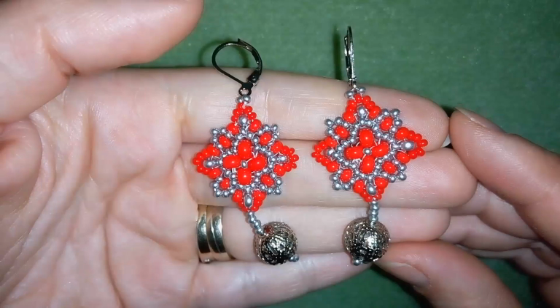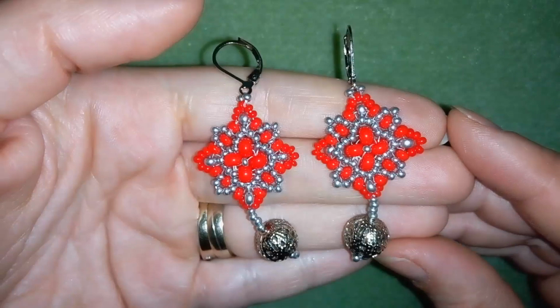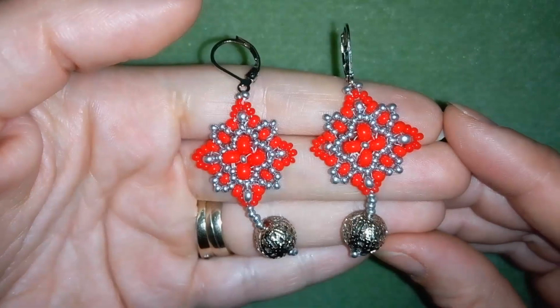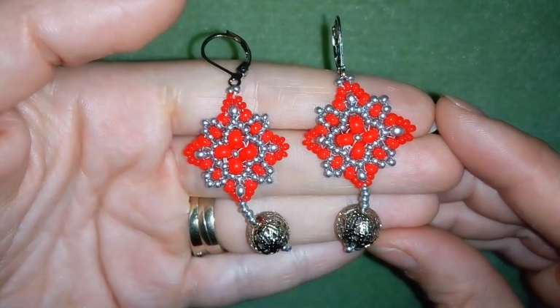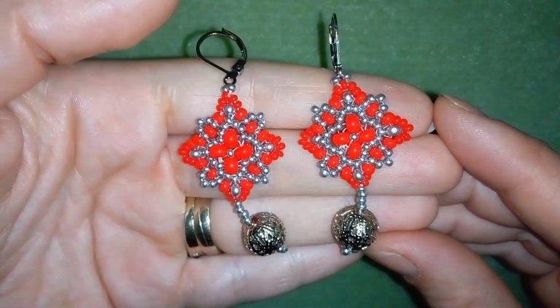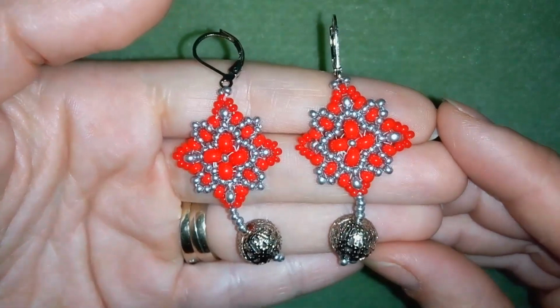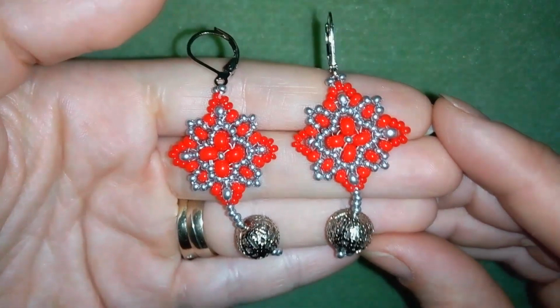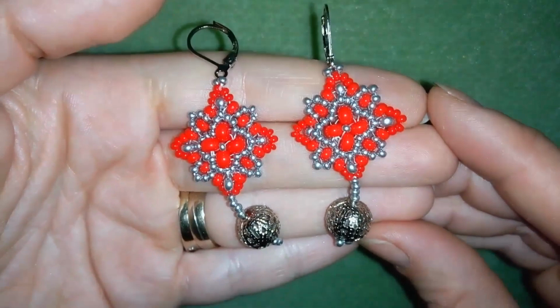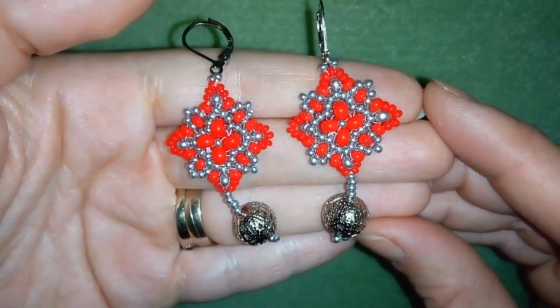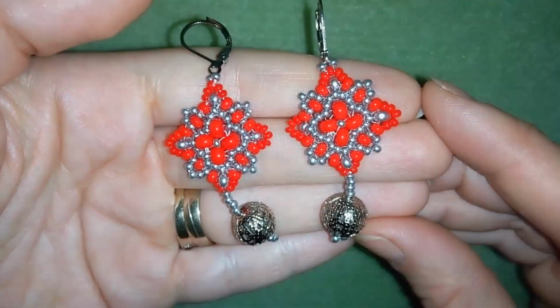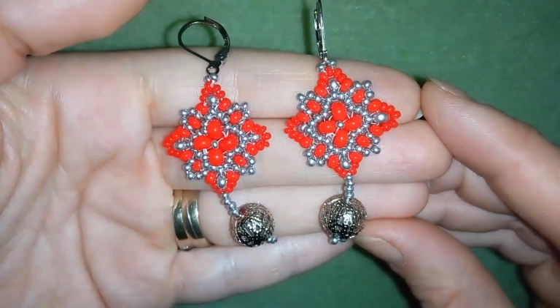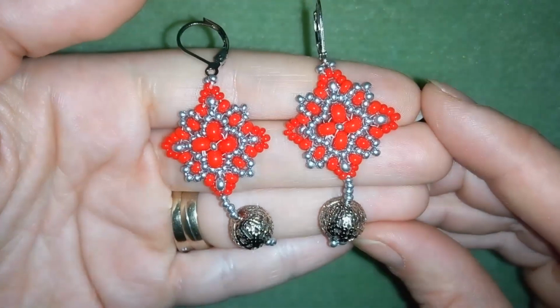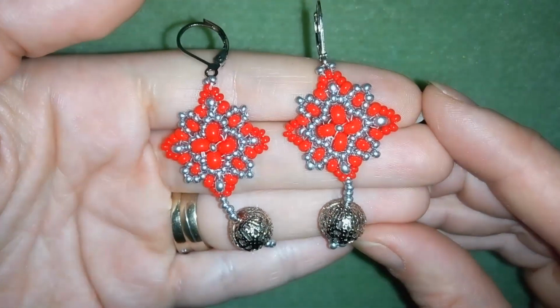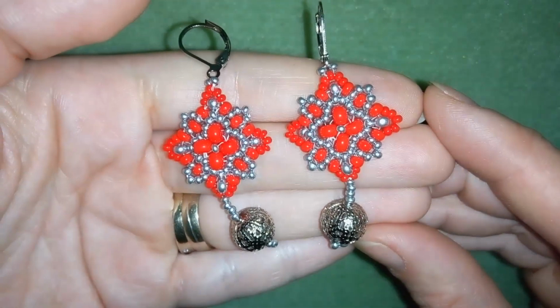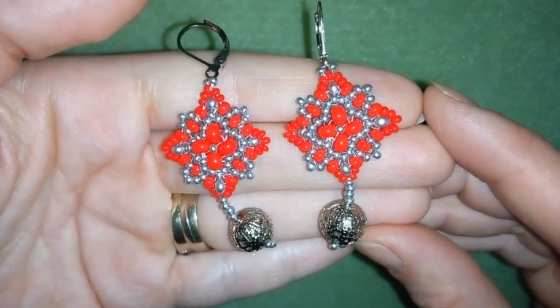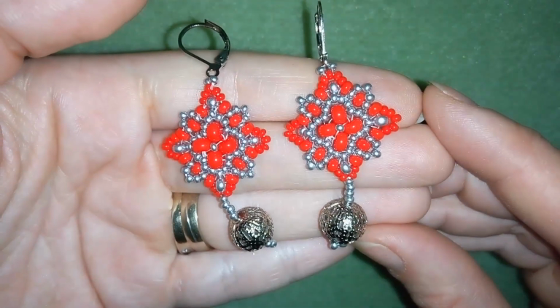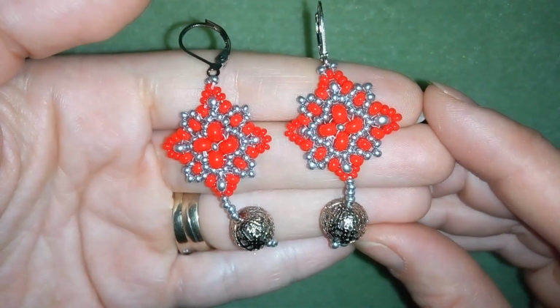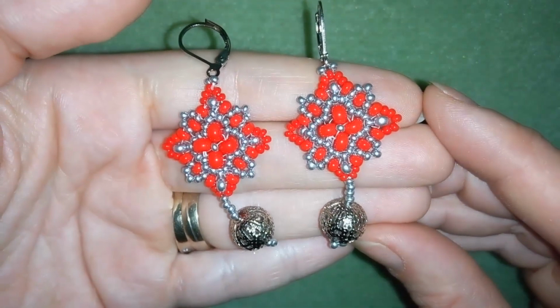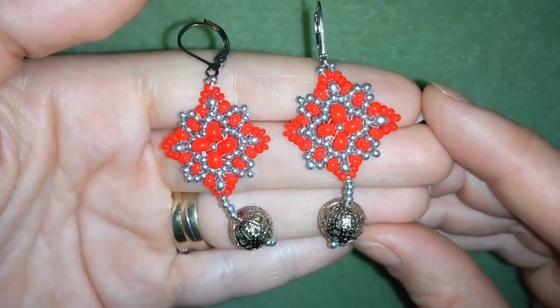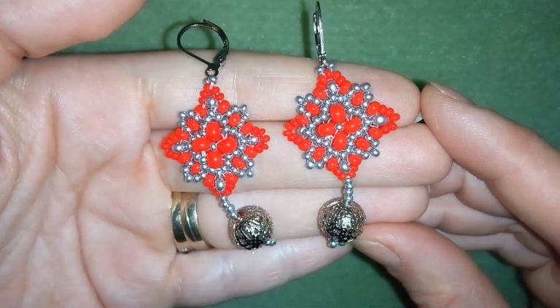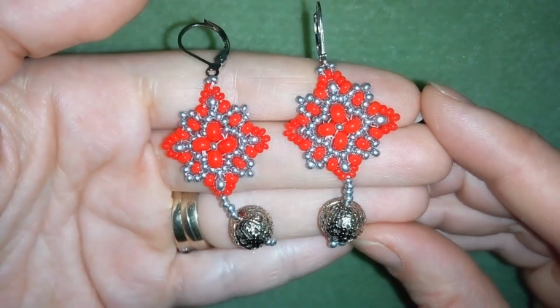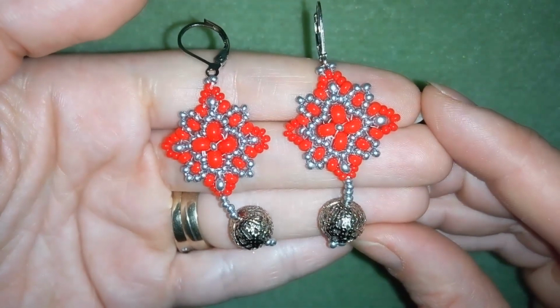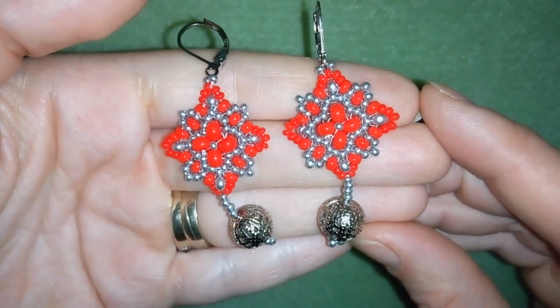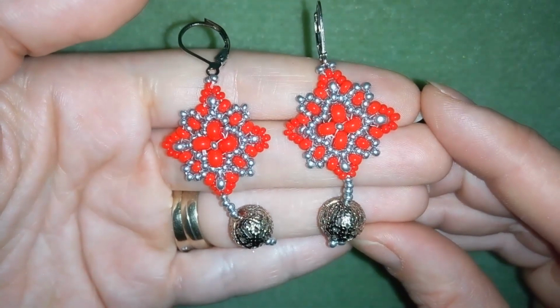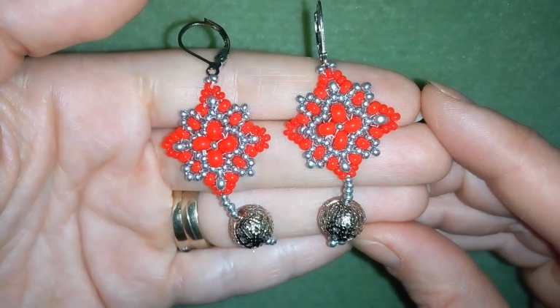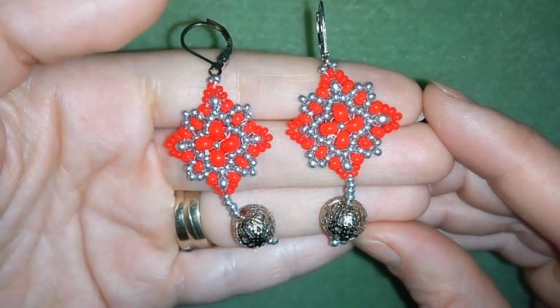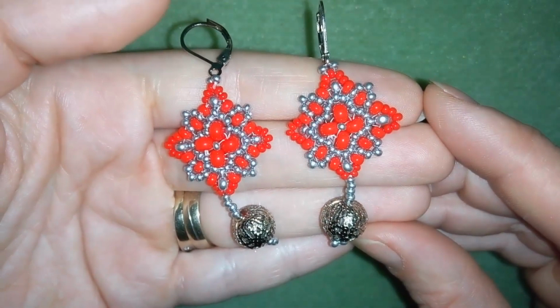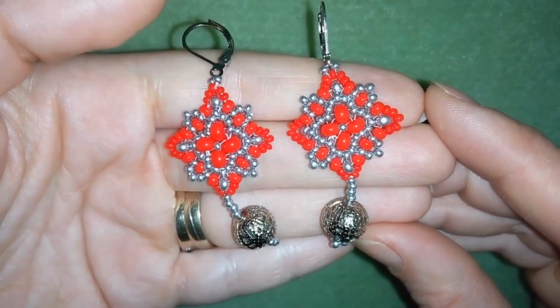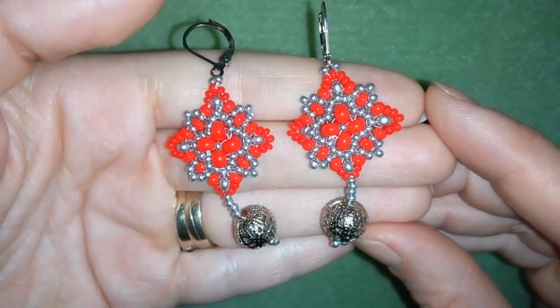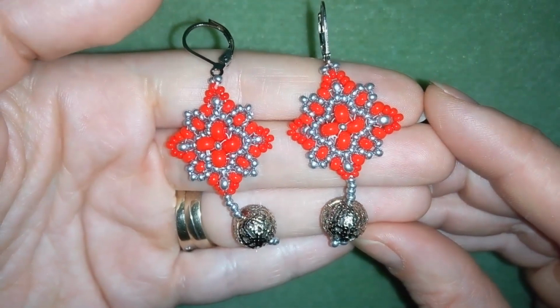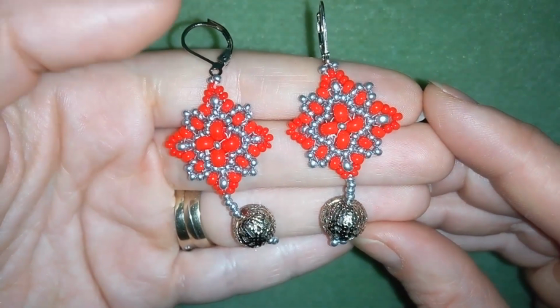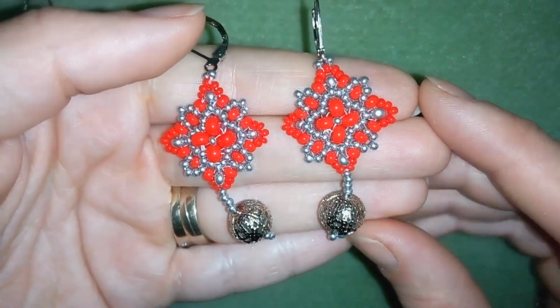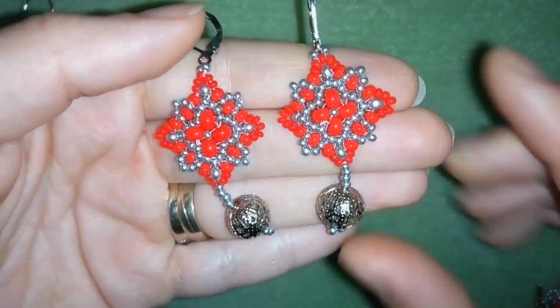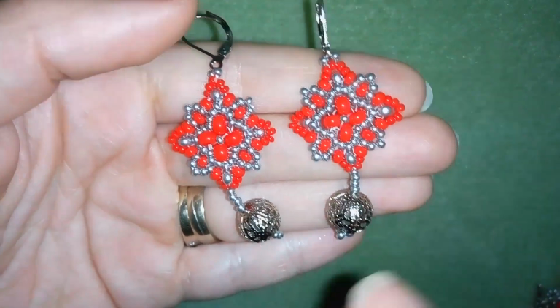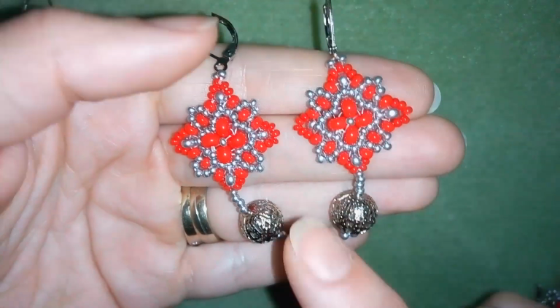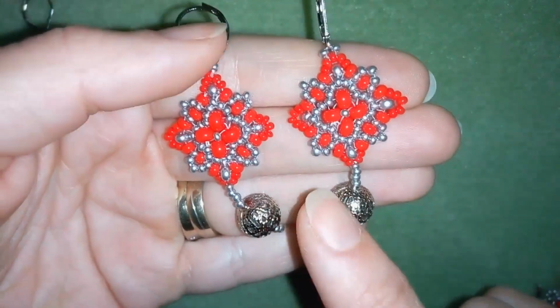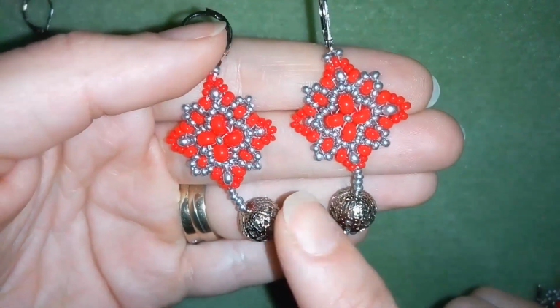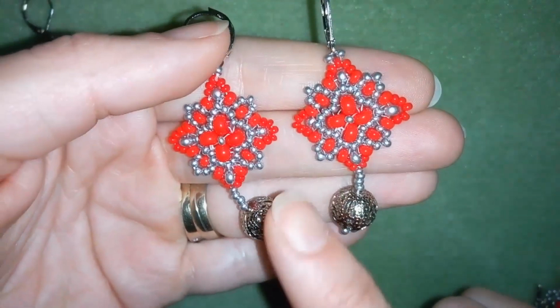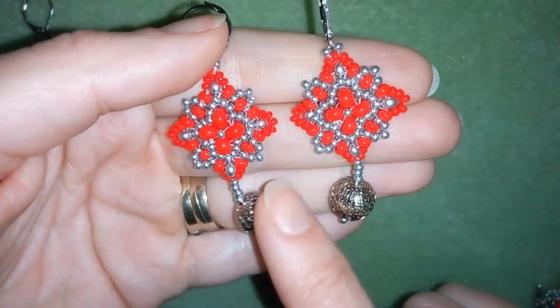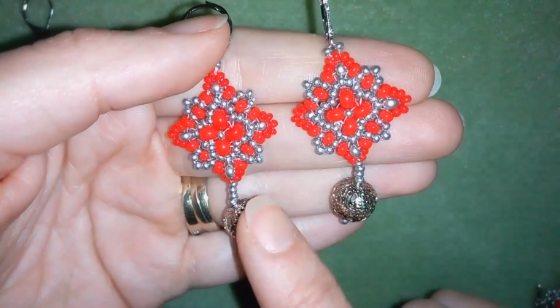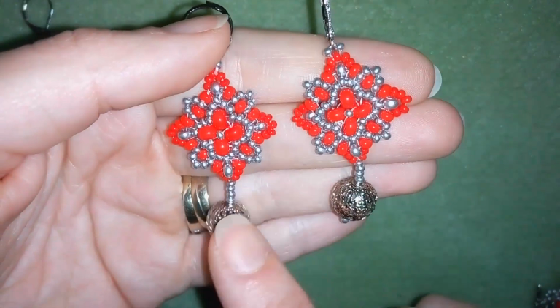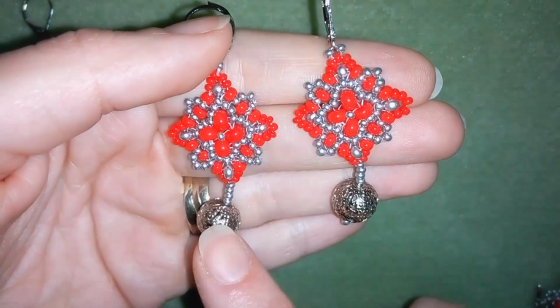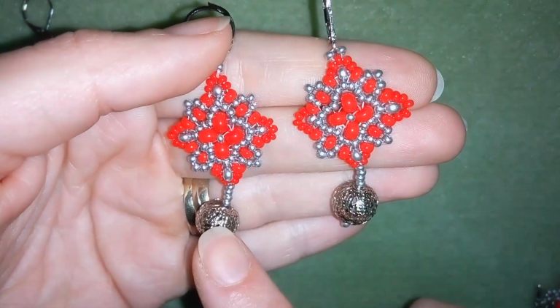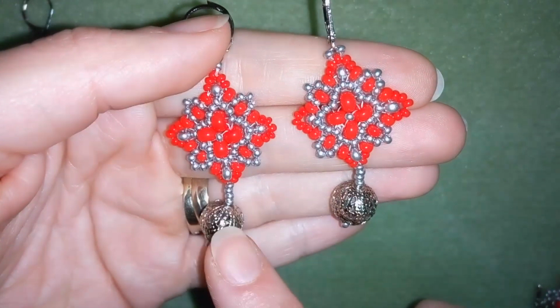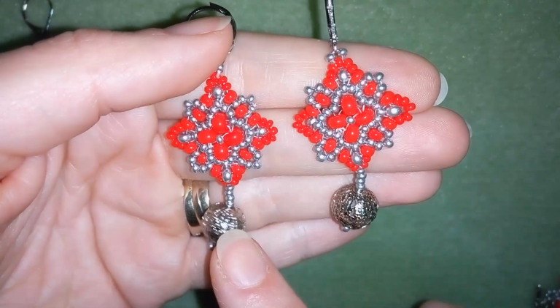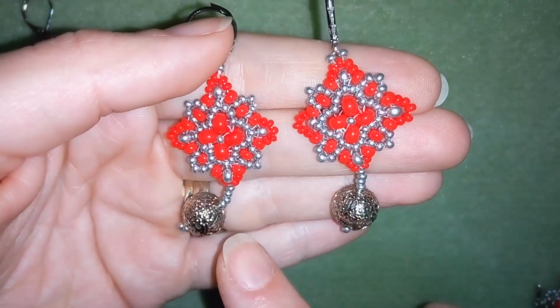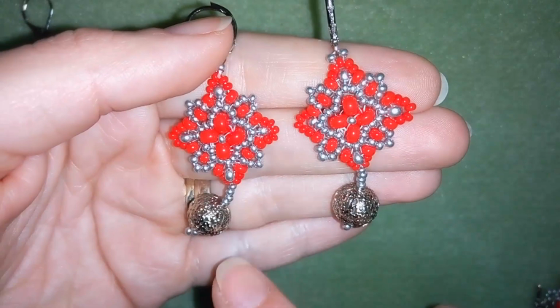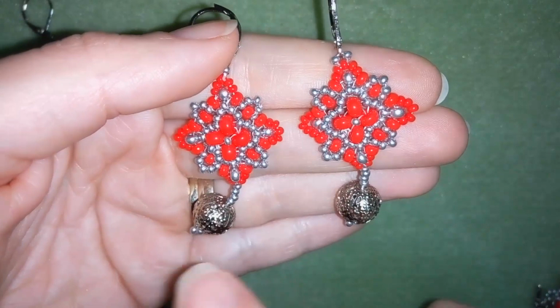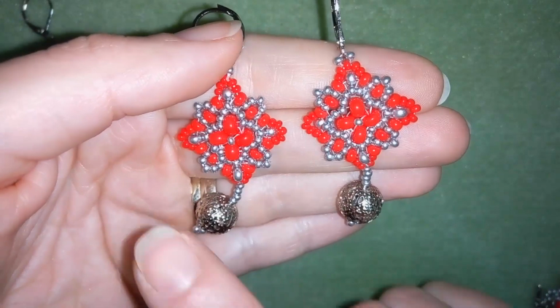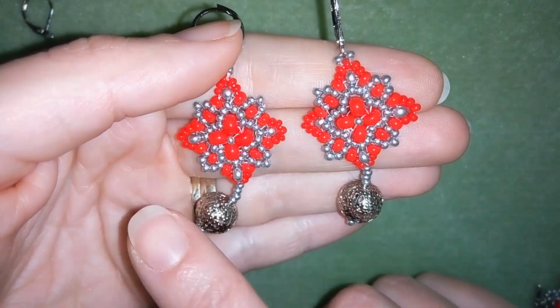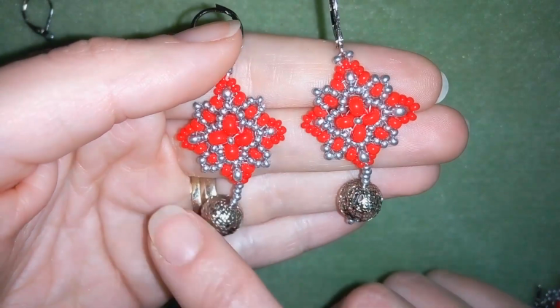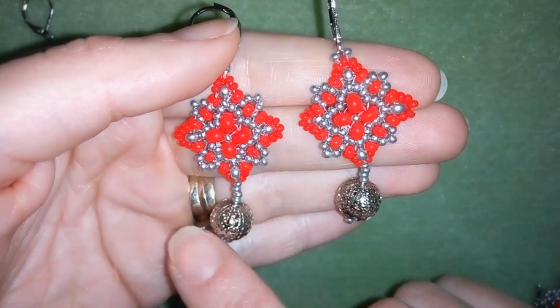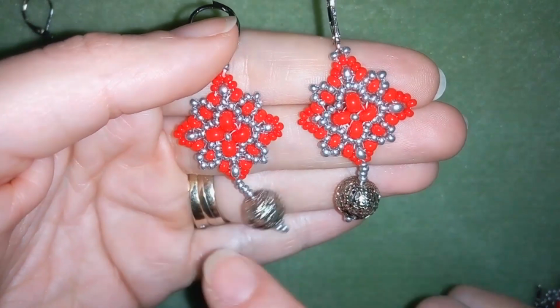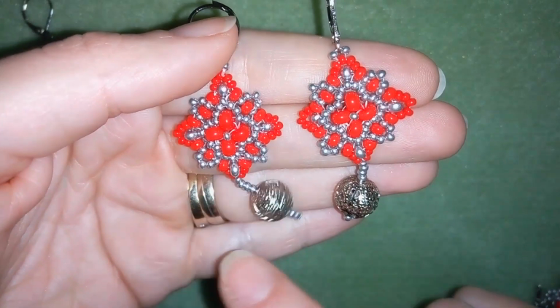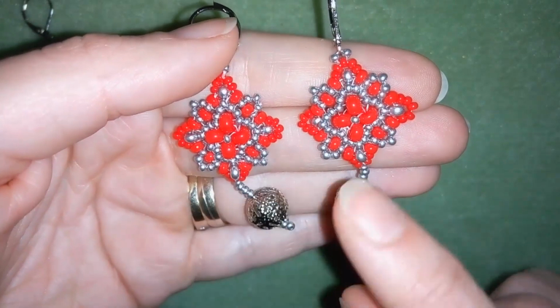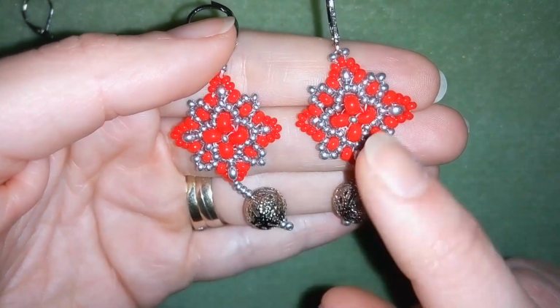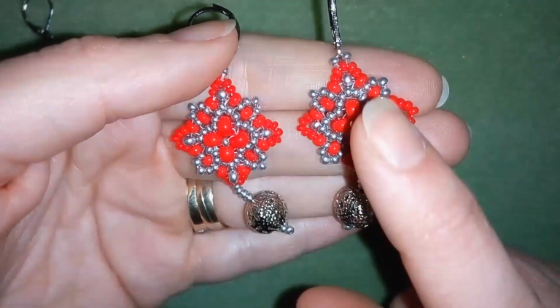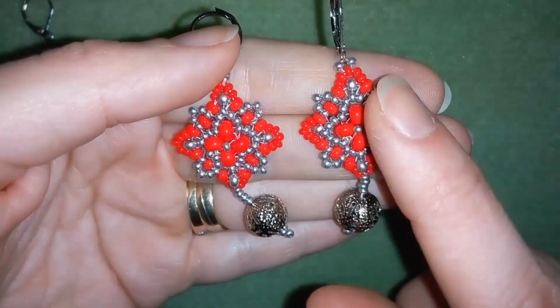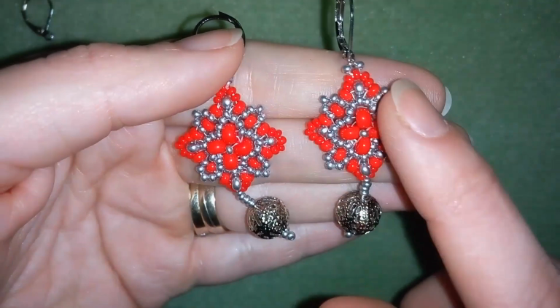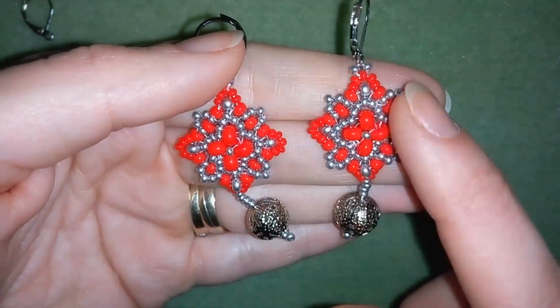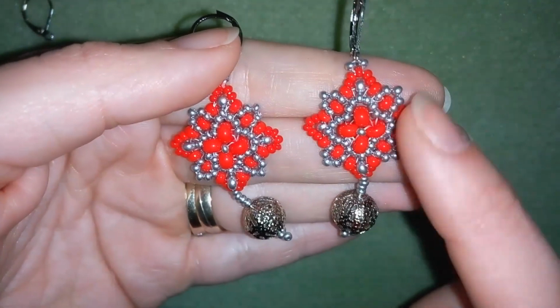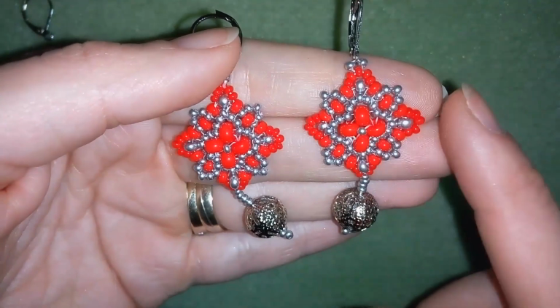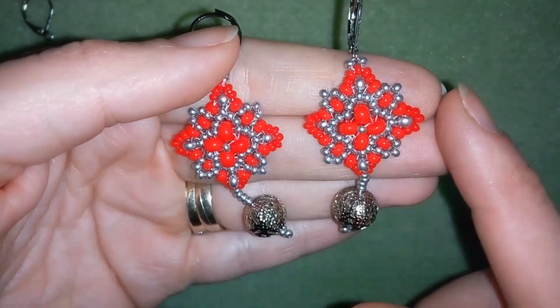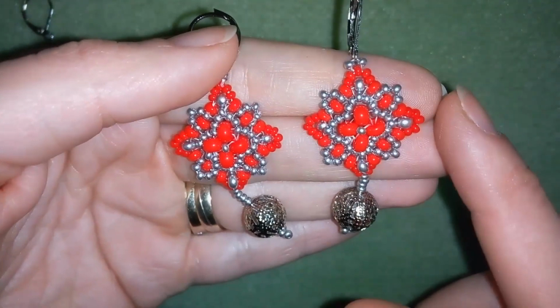Hi there you guys! I'm Teddy from Bijoteo Beading and in today's video I'm gonna be showing you how to make these beautiful royal earrings.